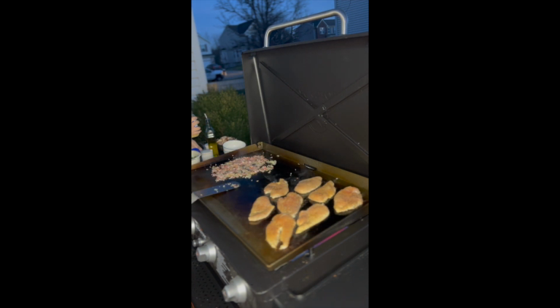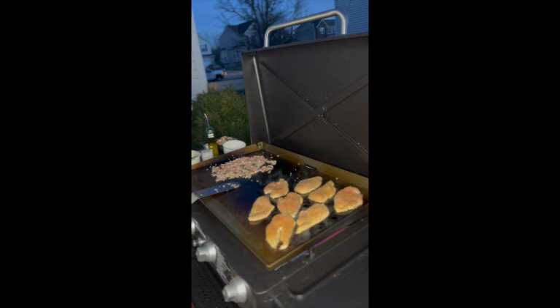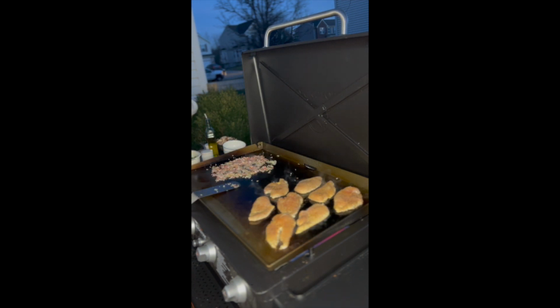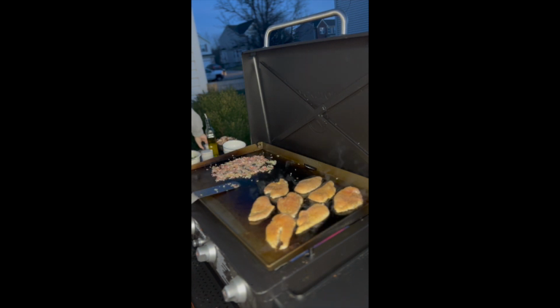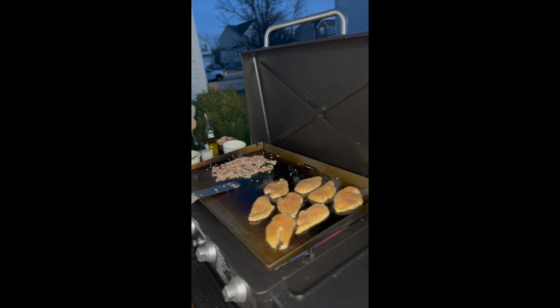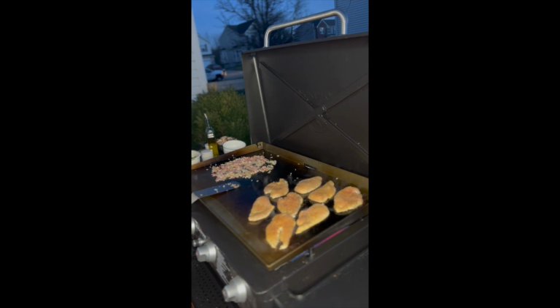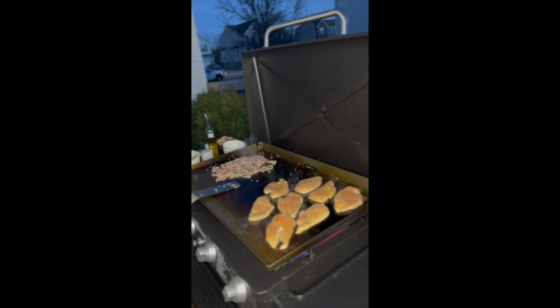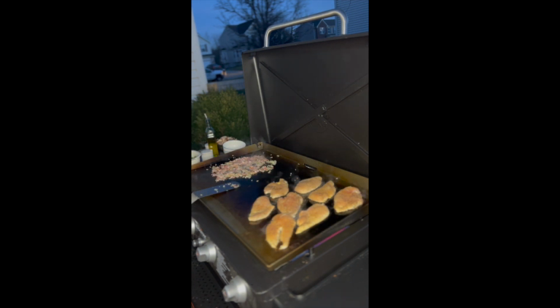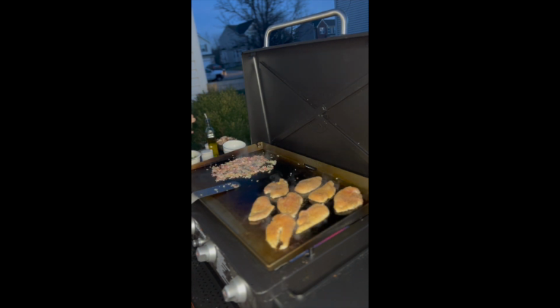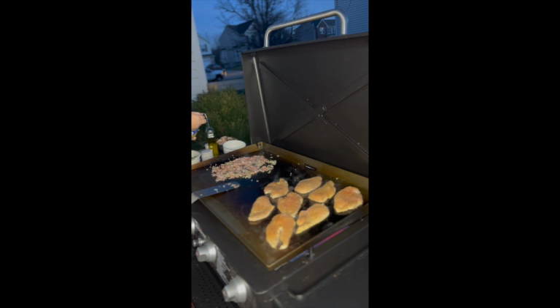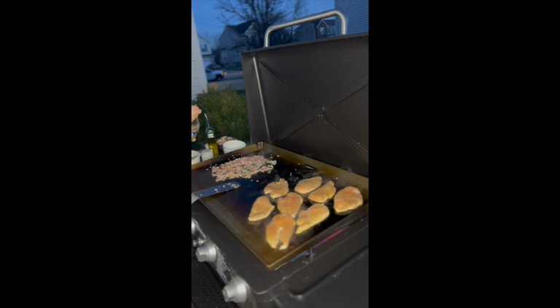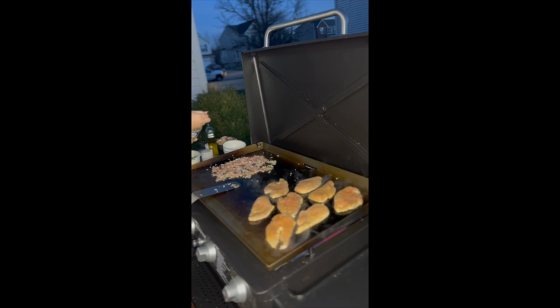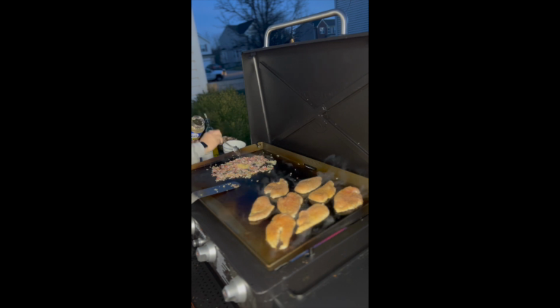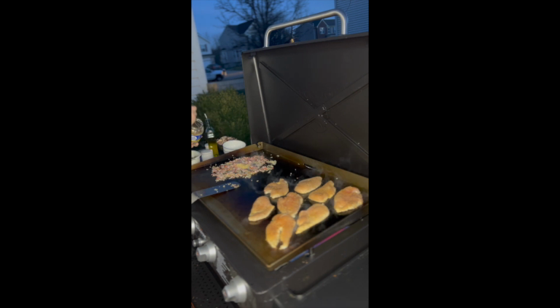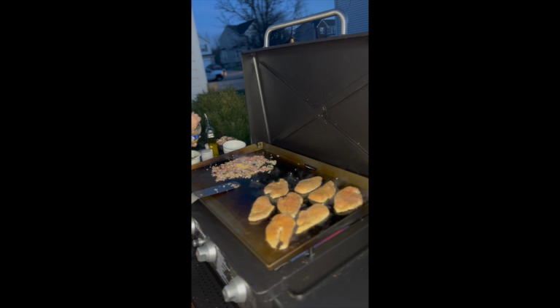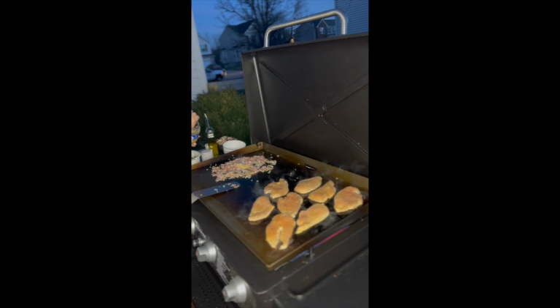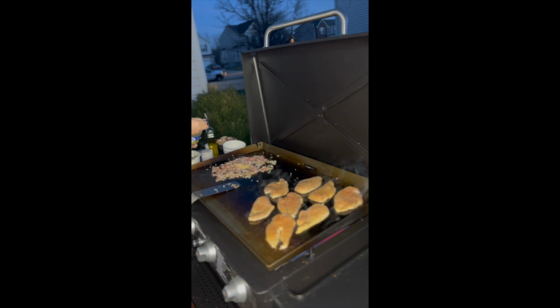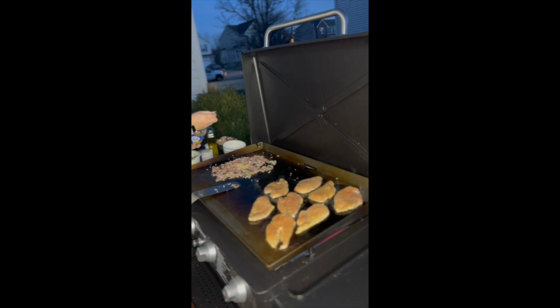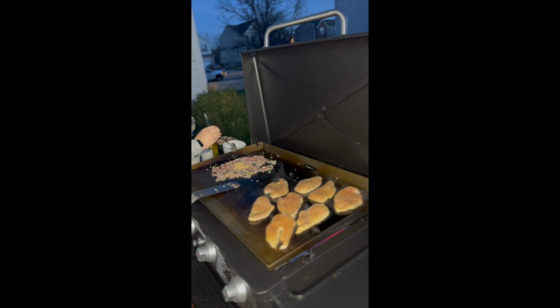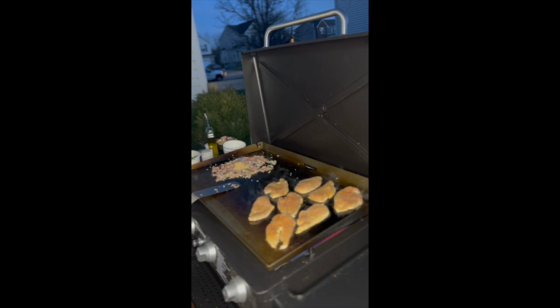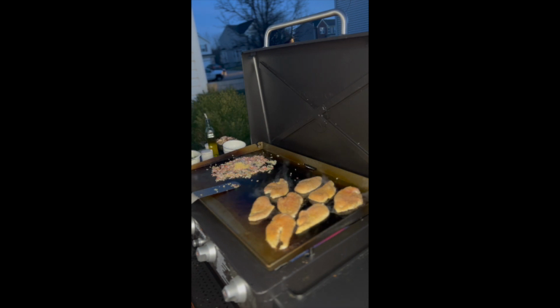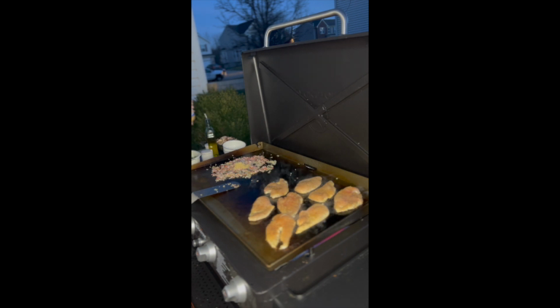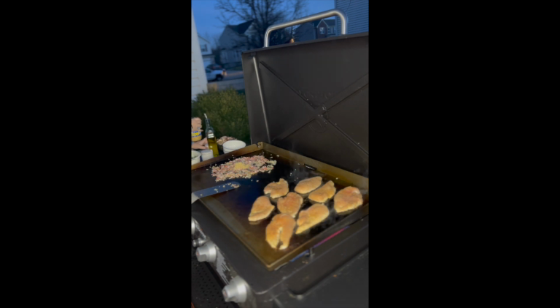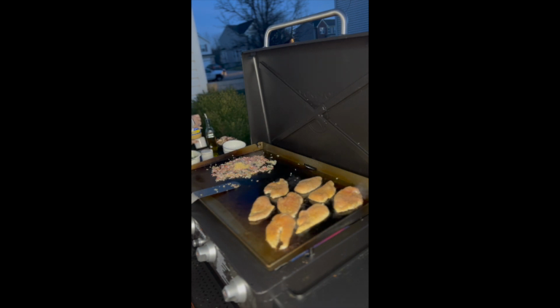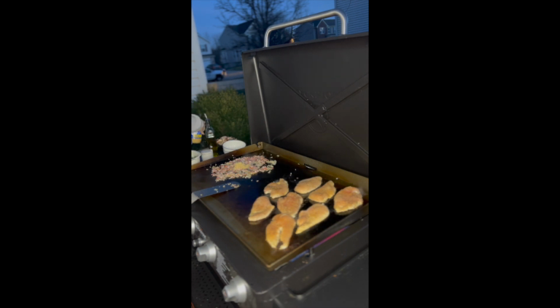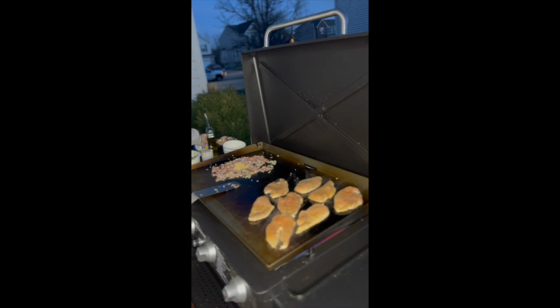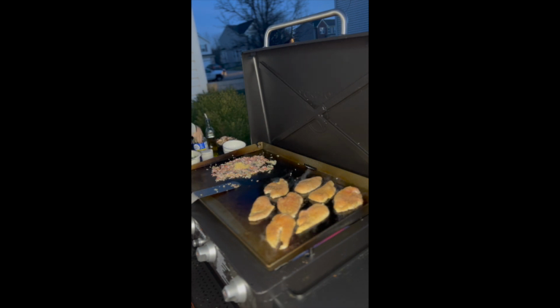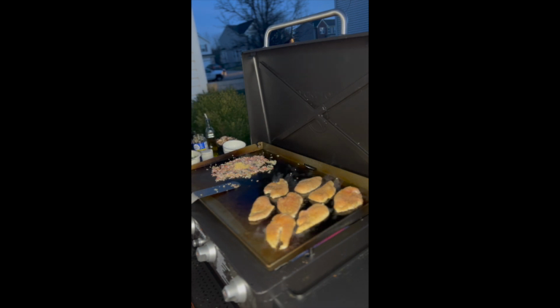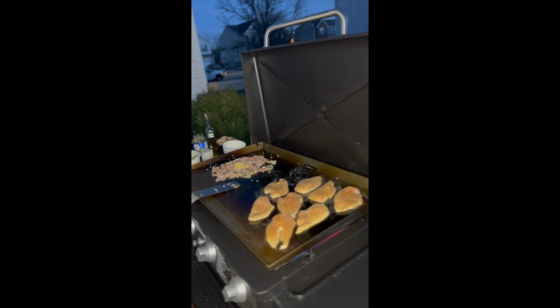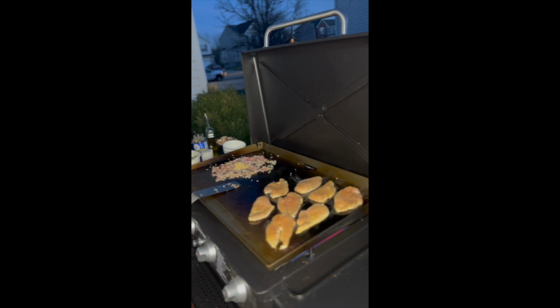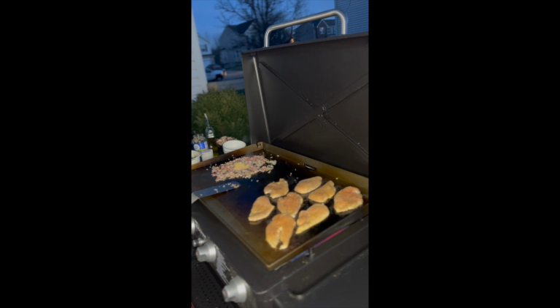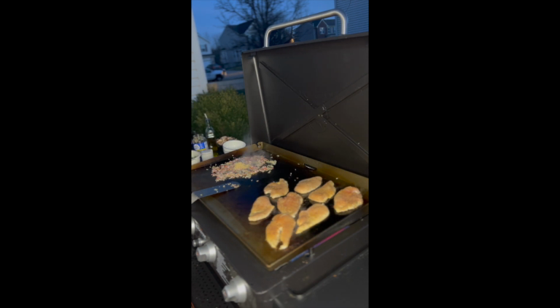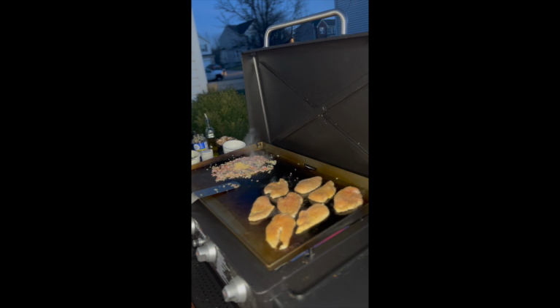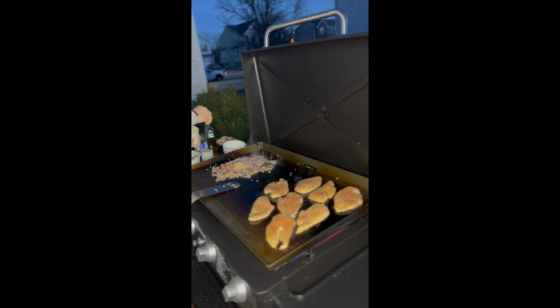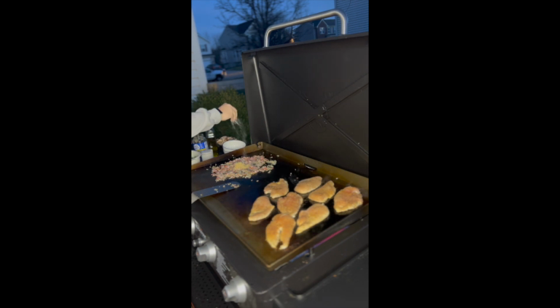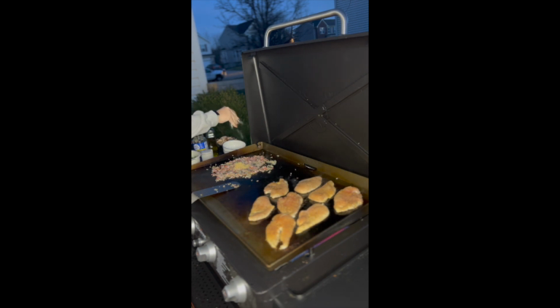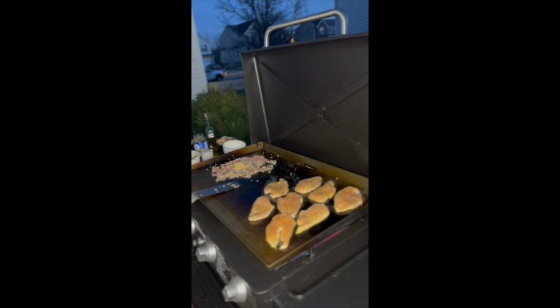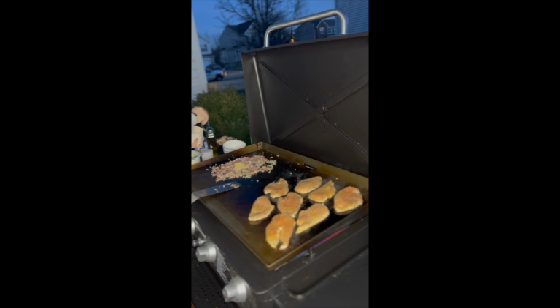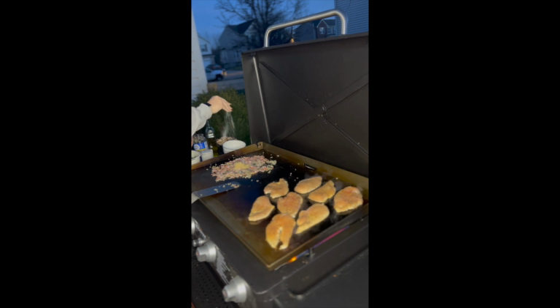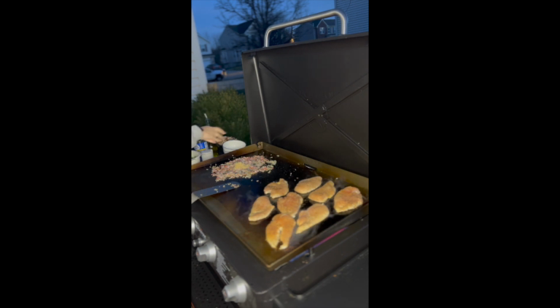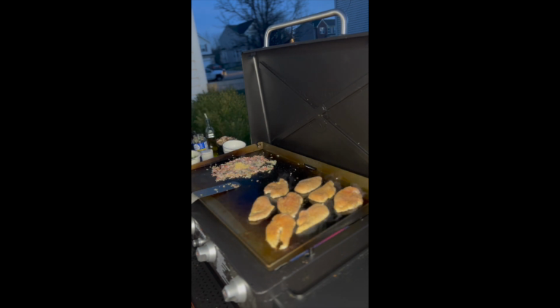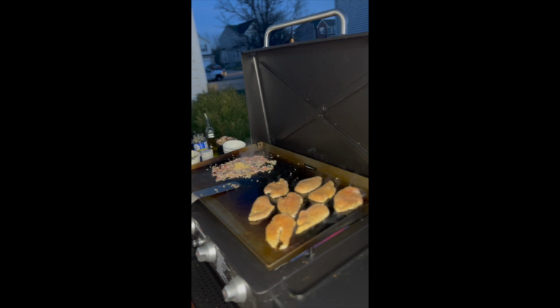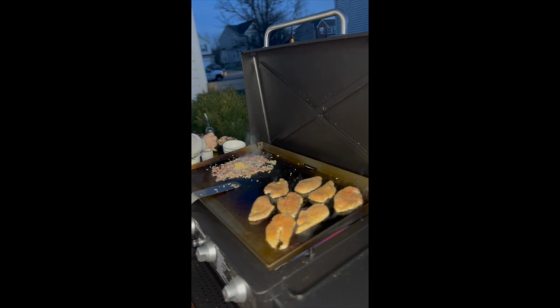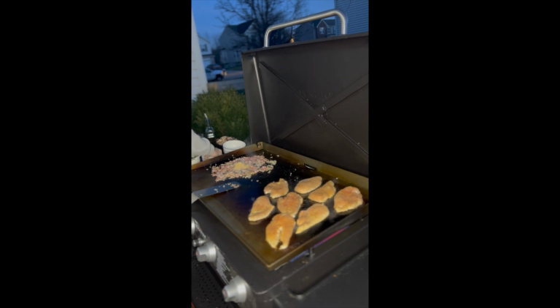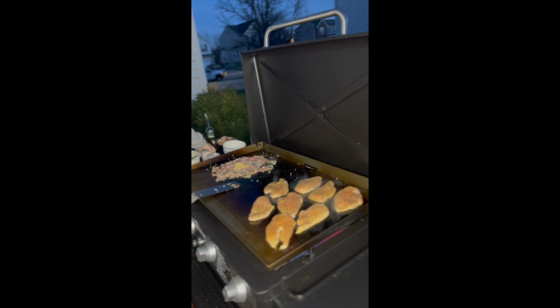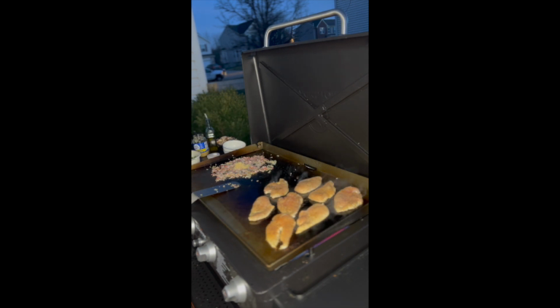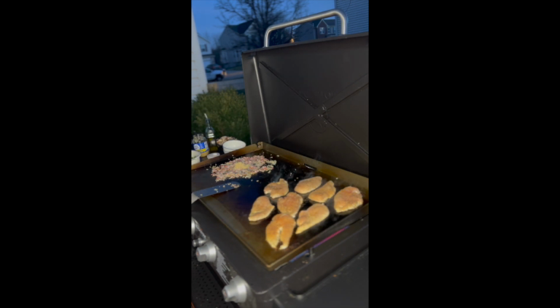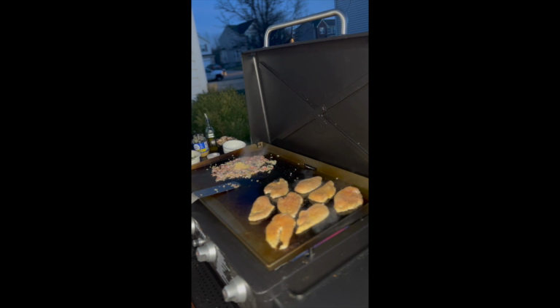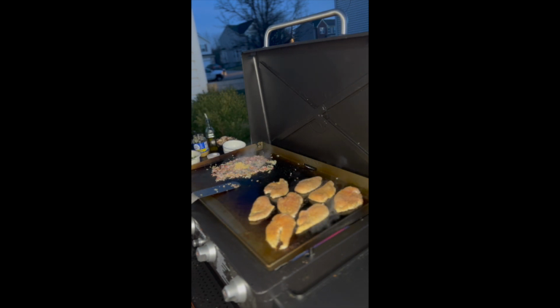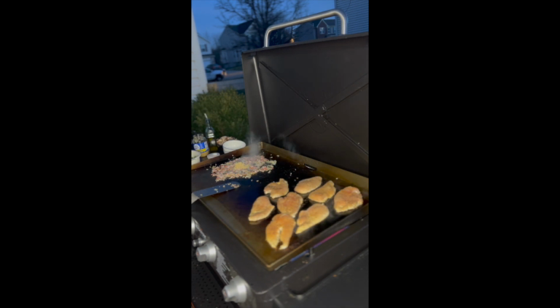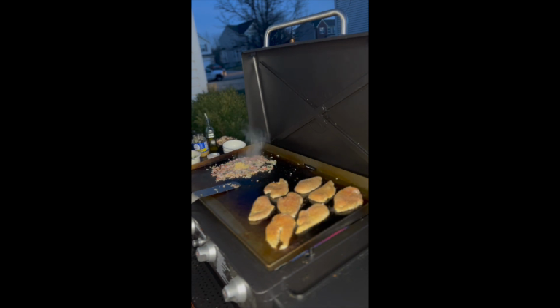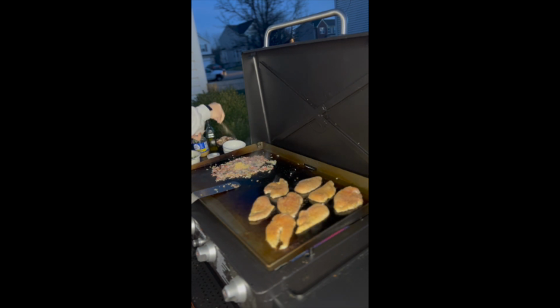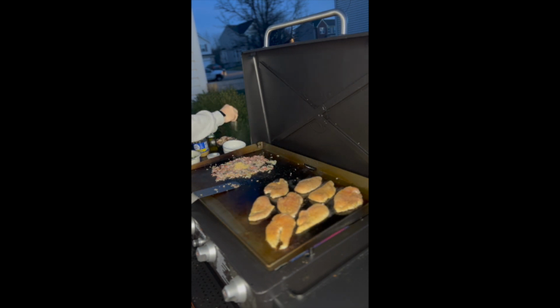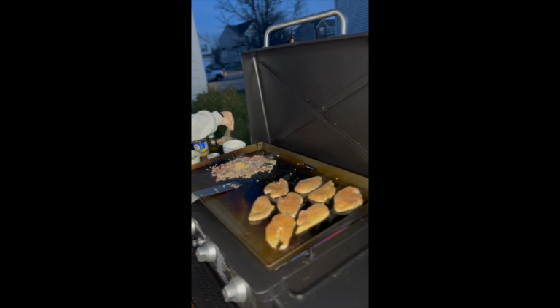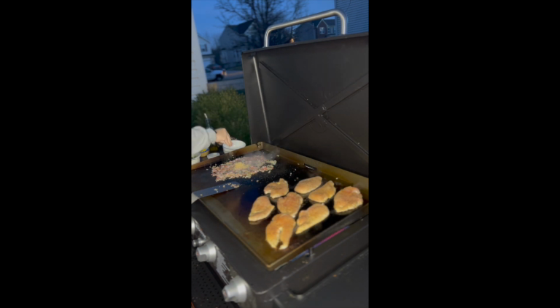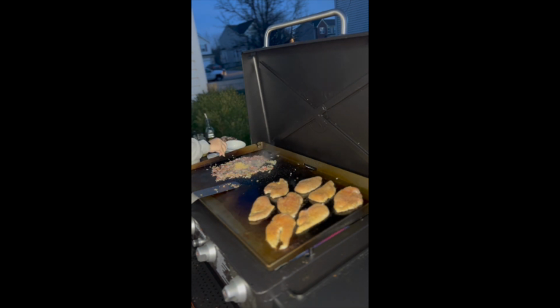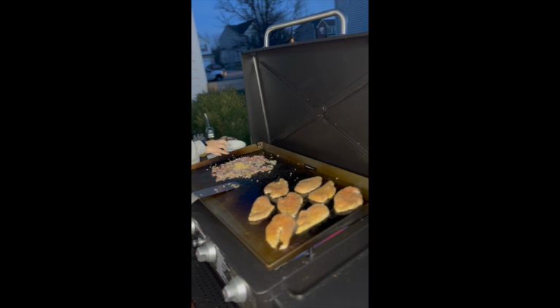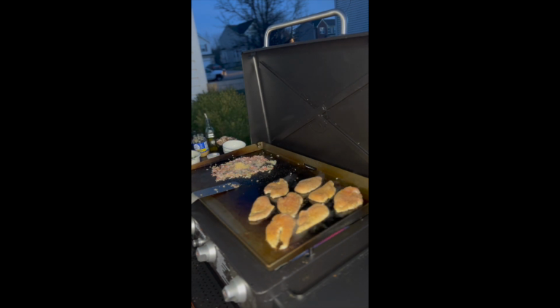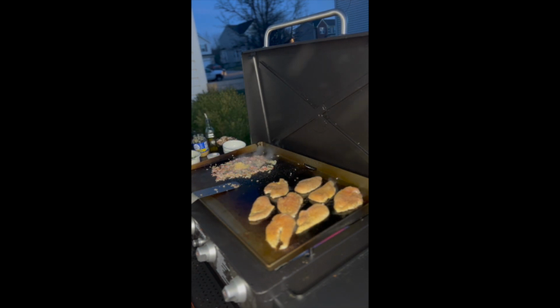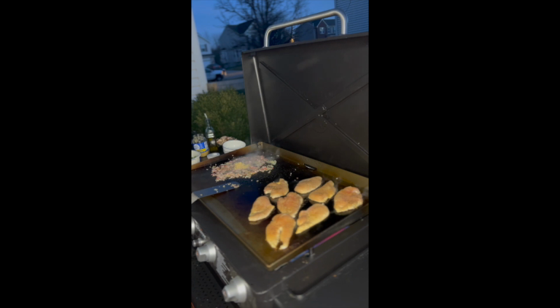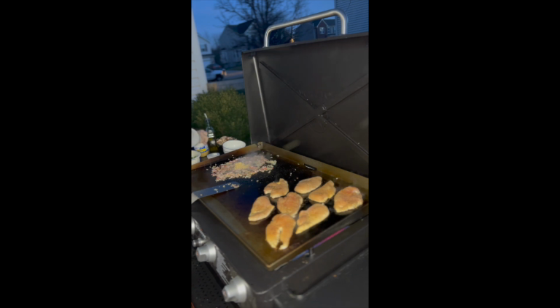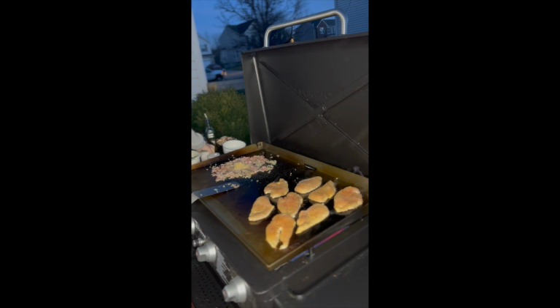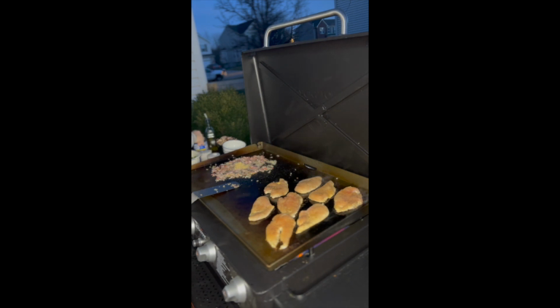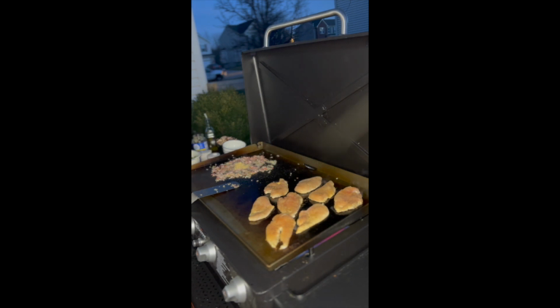Add your minced garlic, add some salt, add some pepper, and mix it in with your onions and bacon.